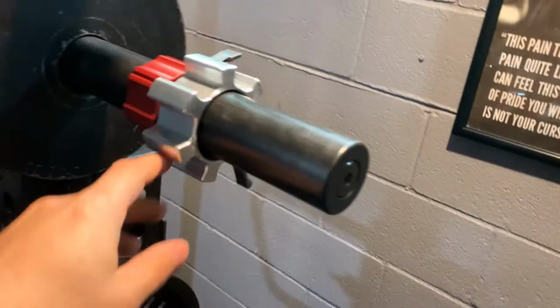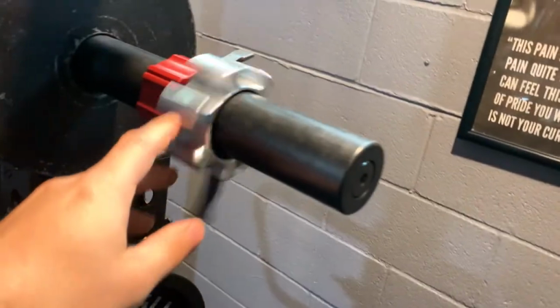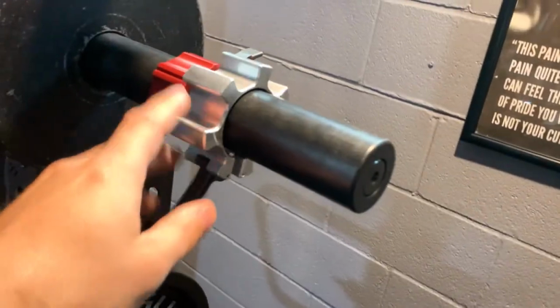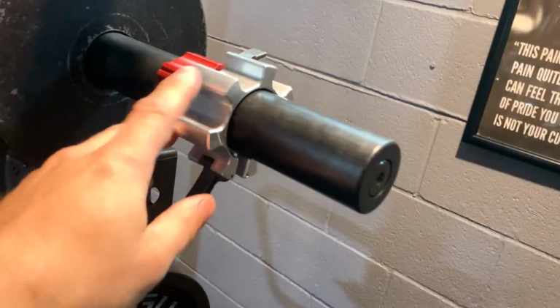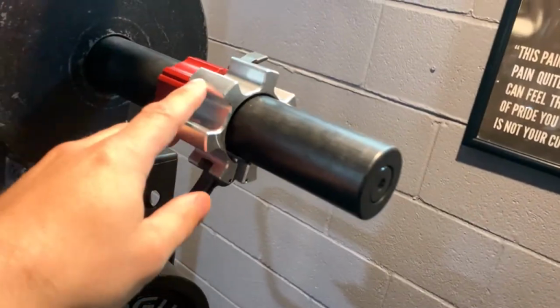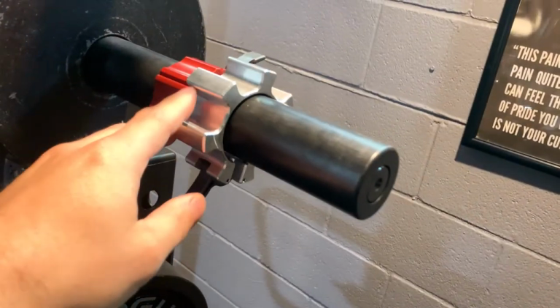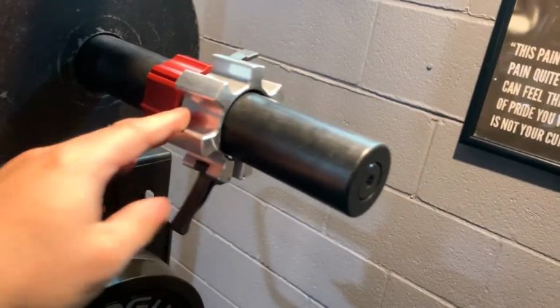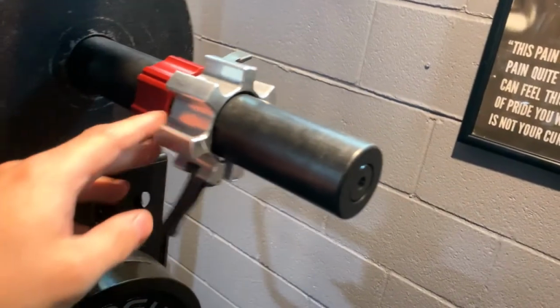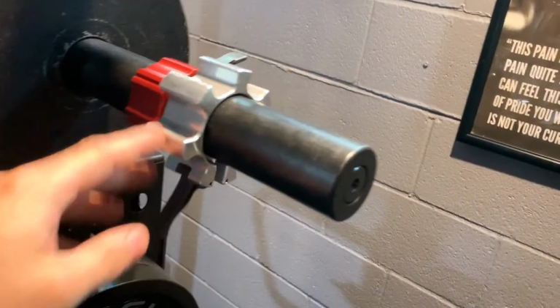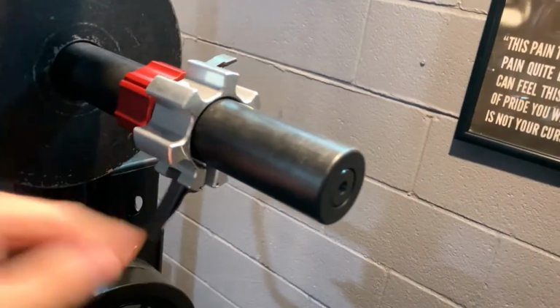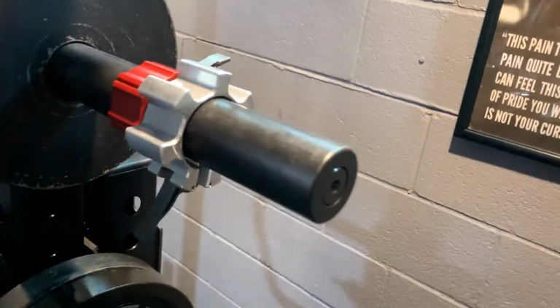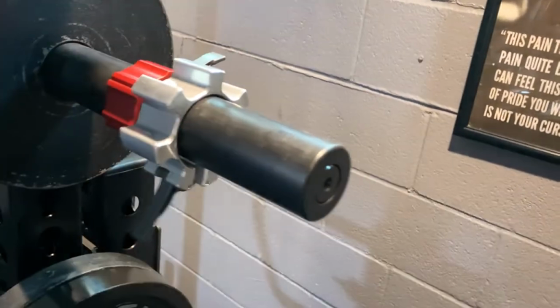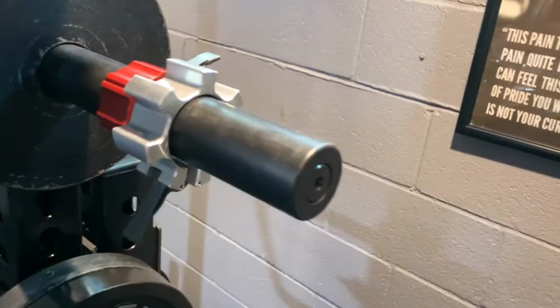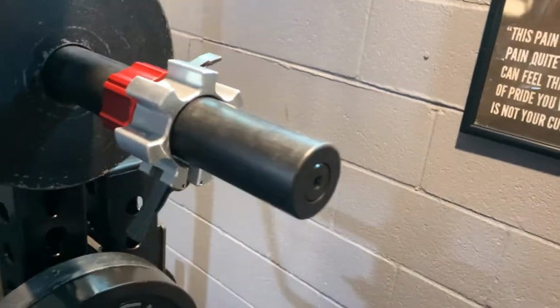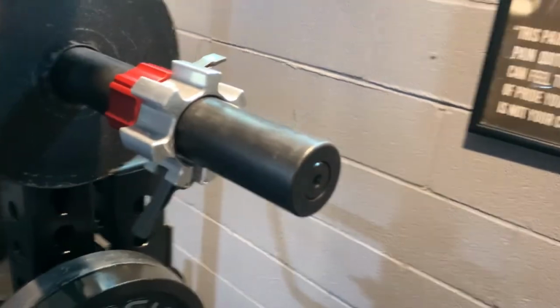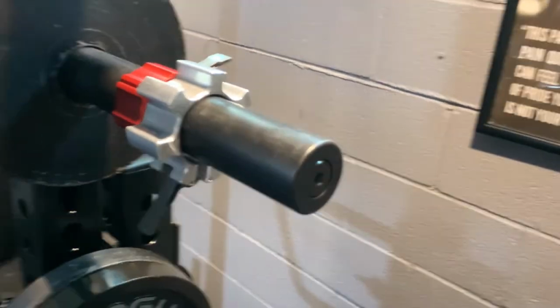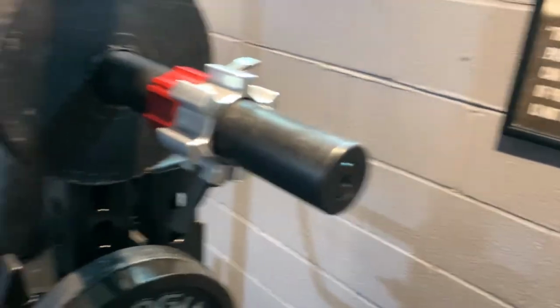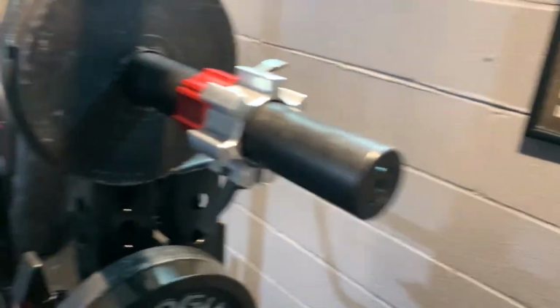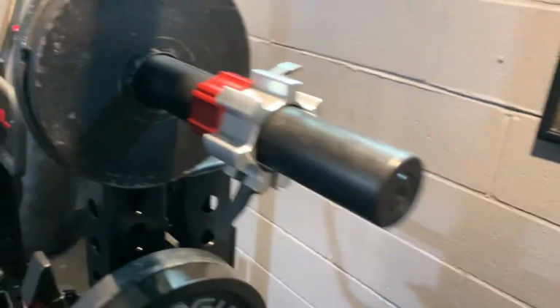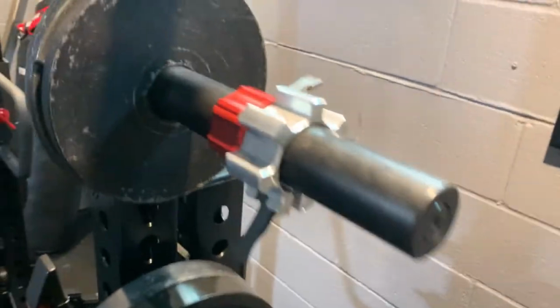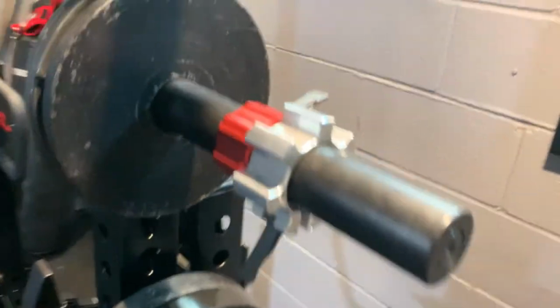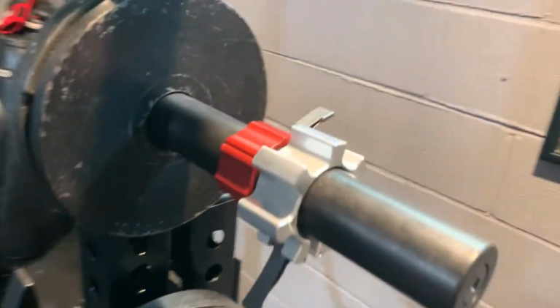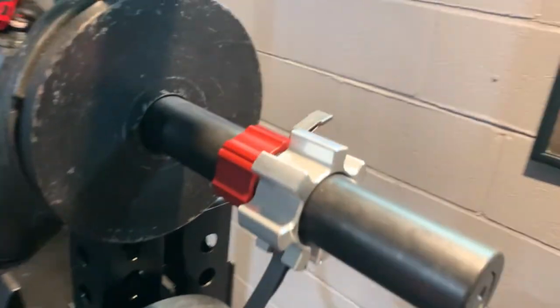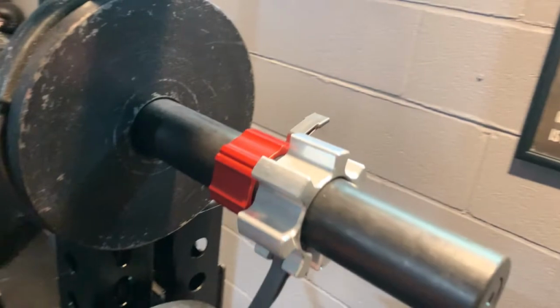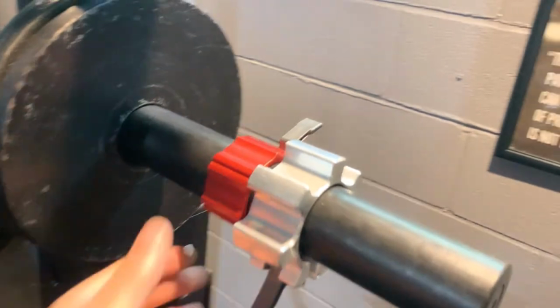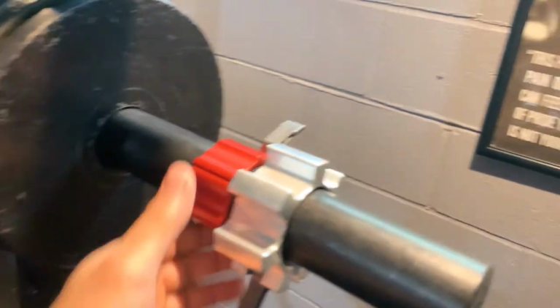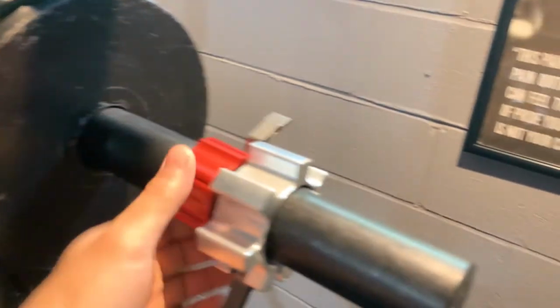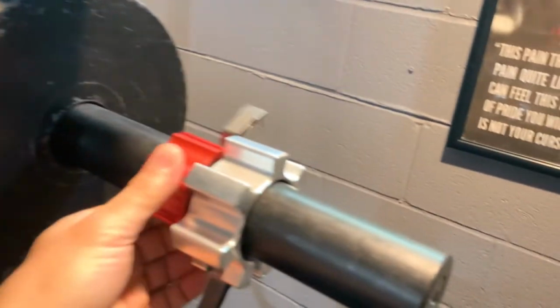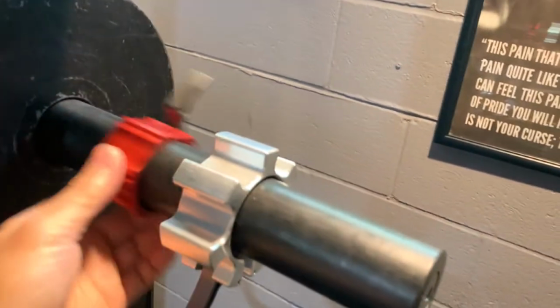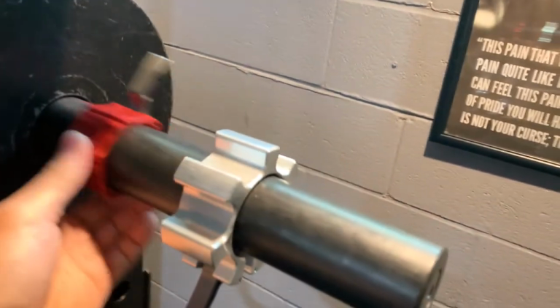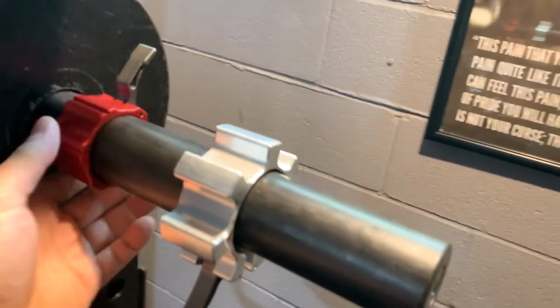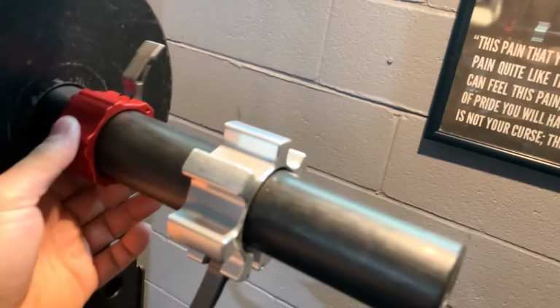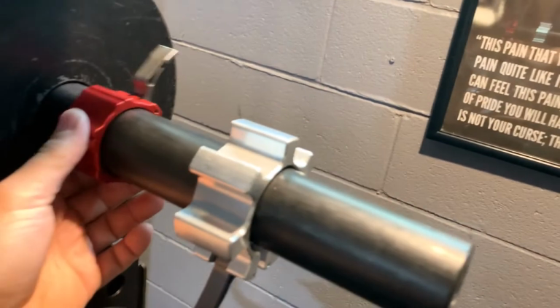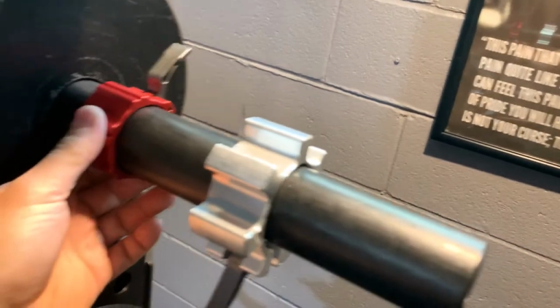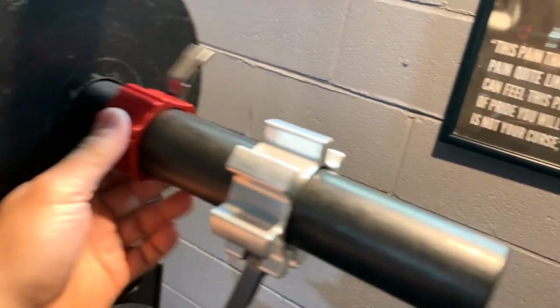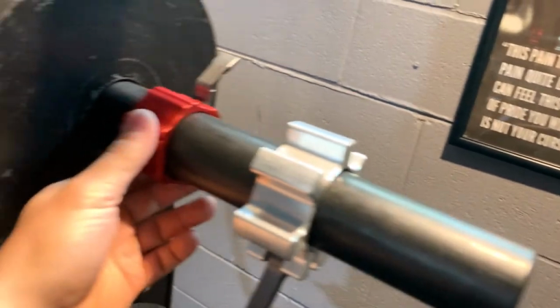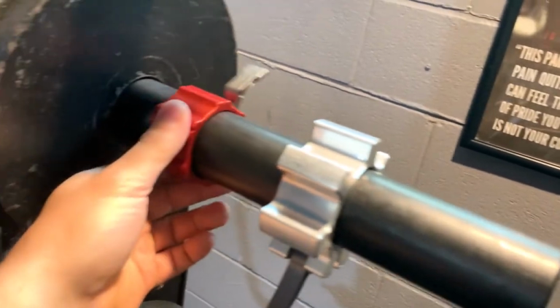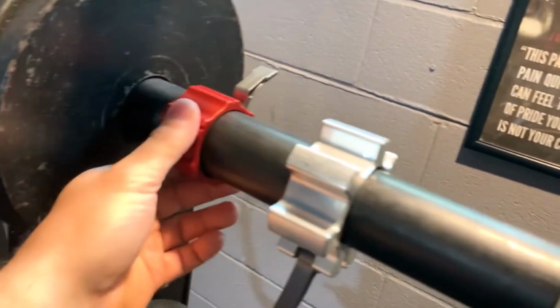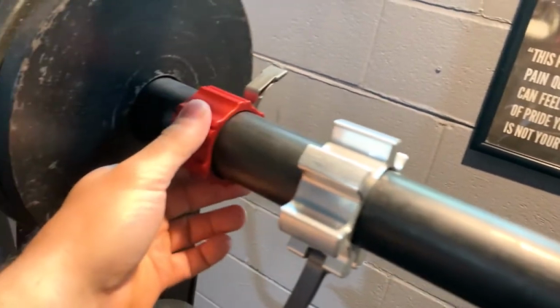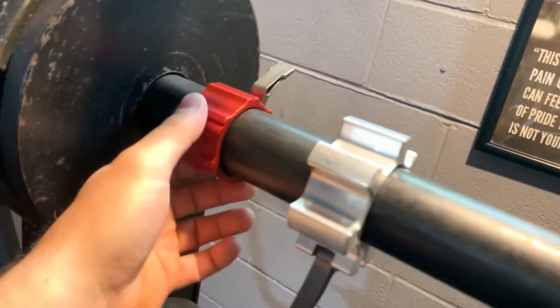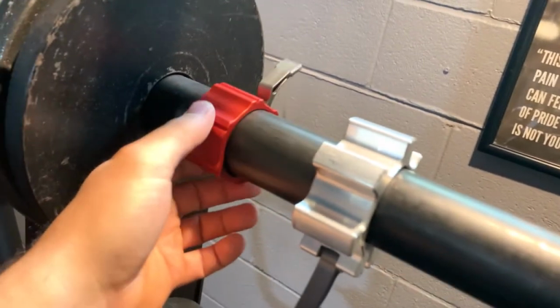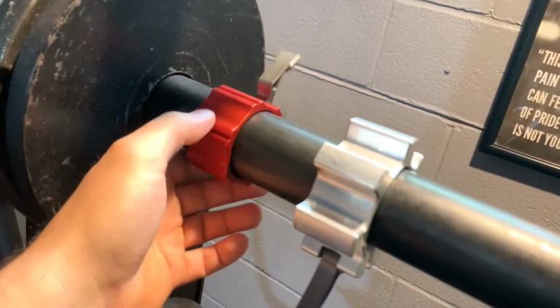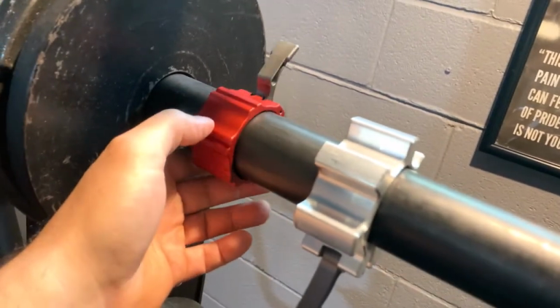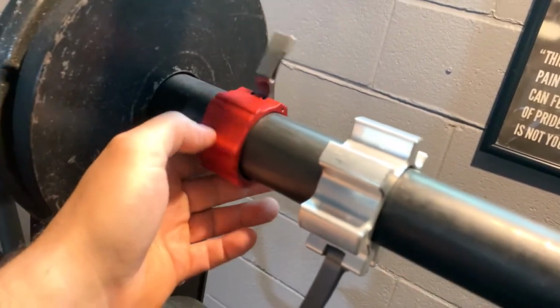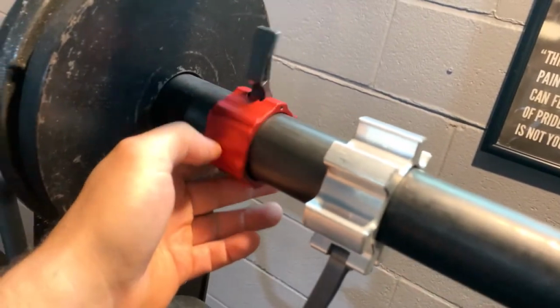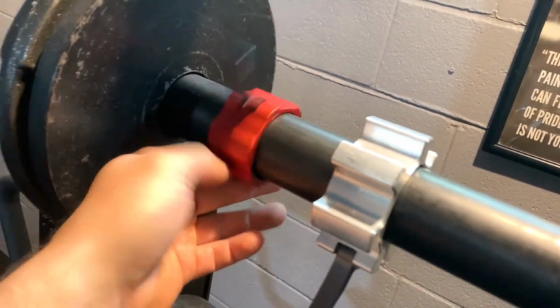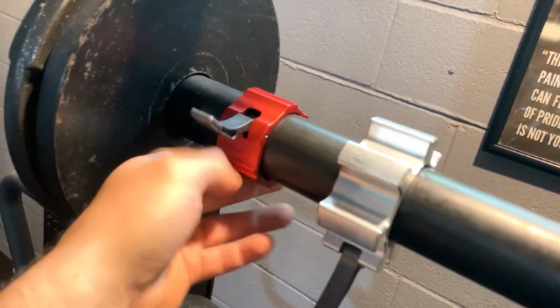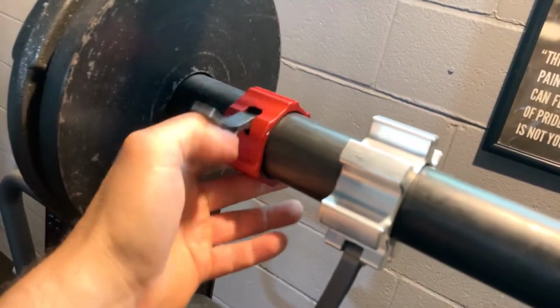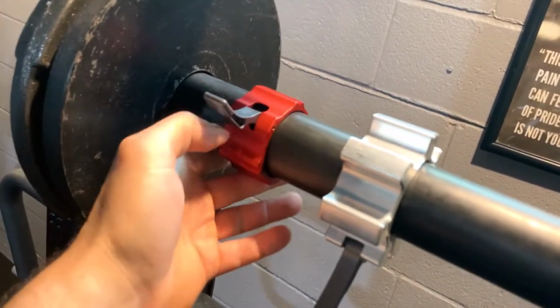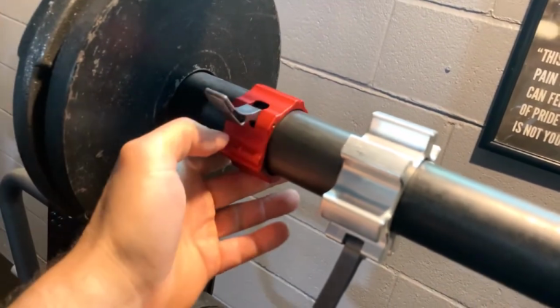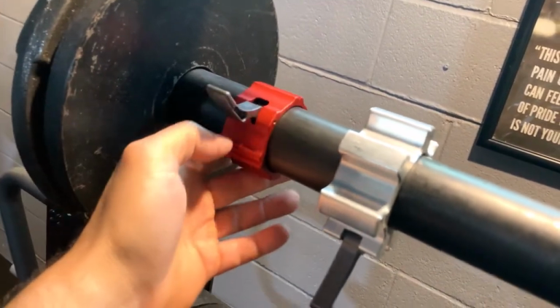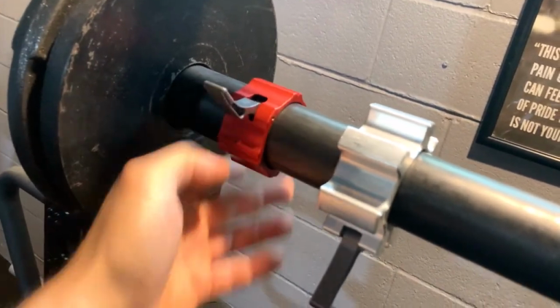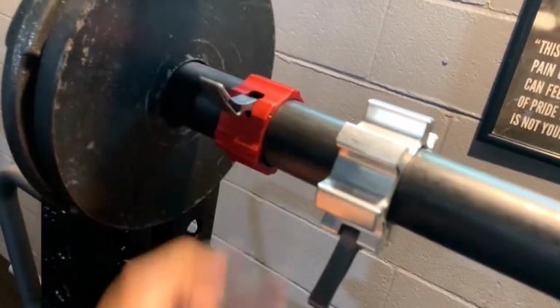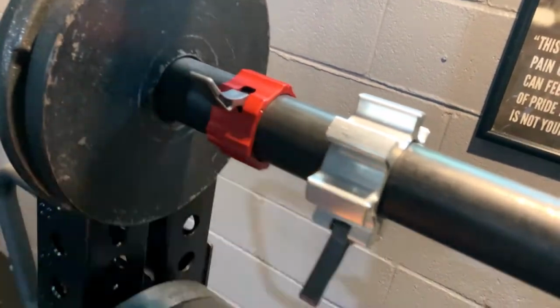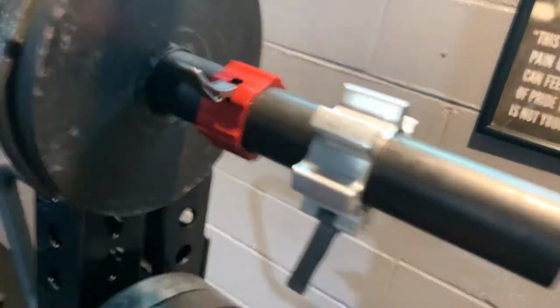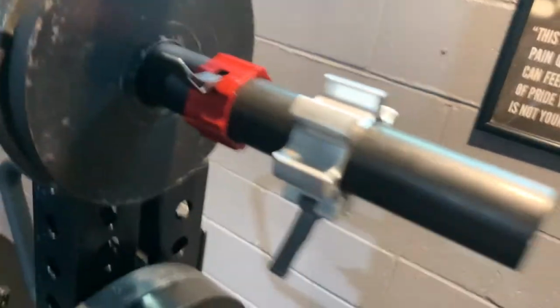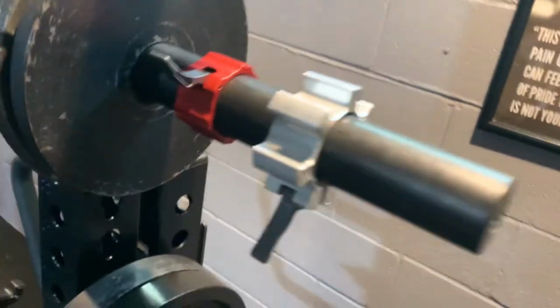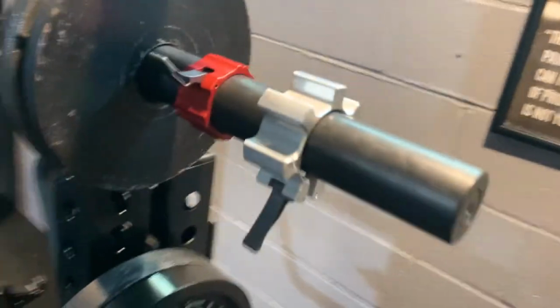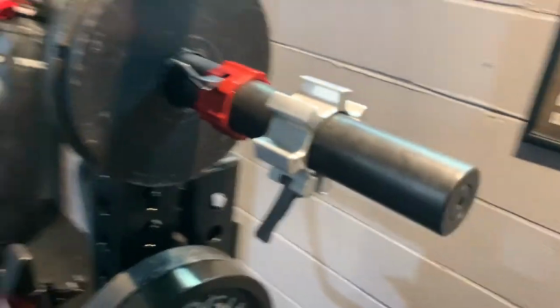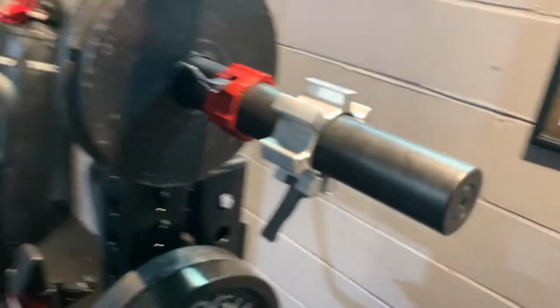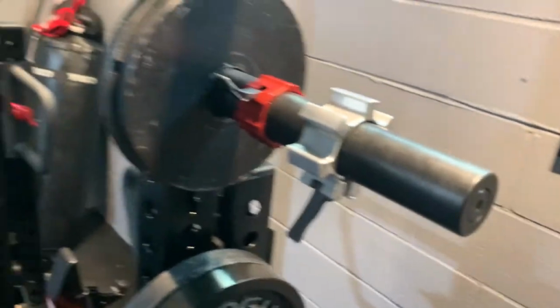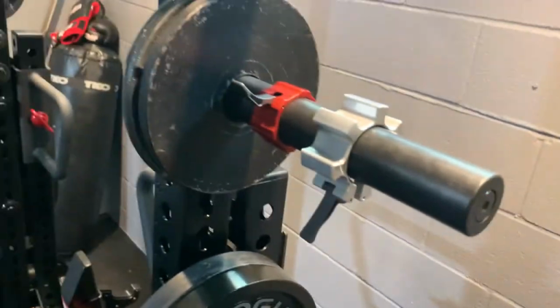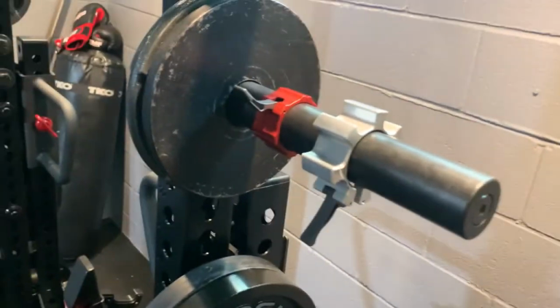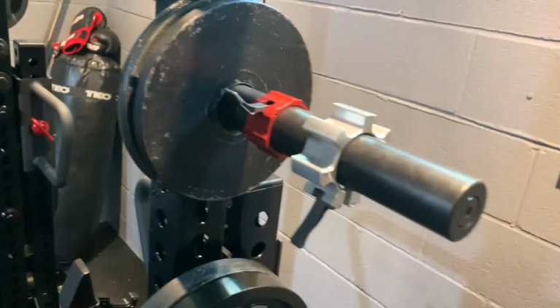There are a couple of different Rogue collars — some you've probably already seen, and these ones come with the Rhino when you buy it.